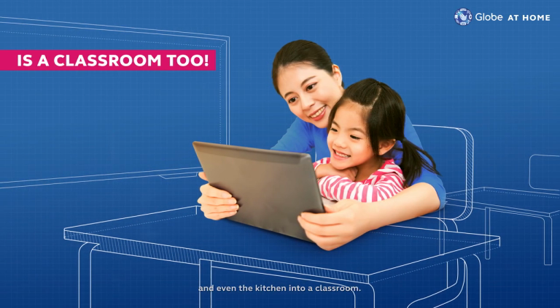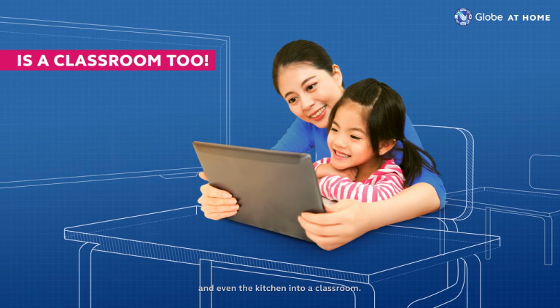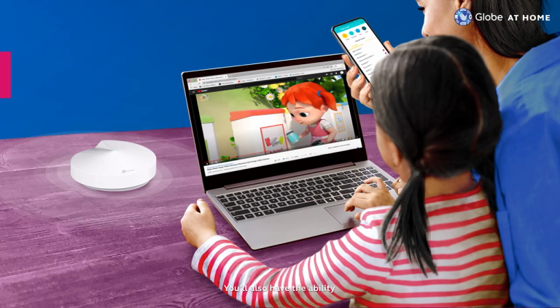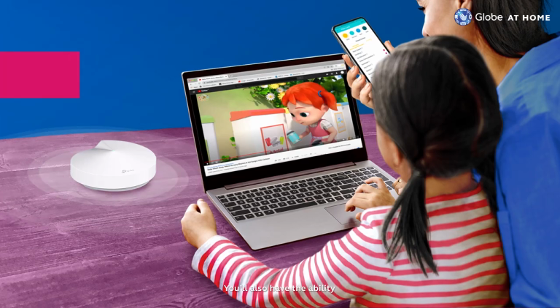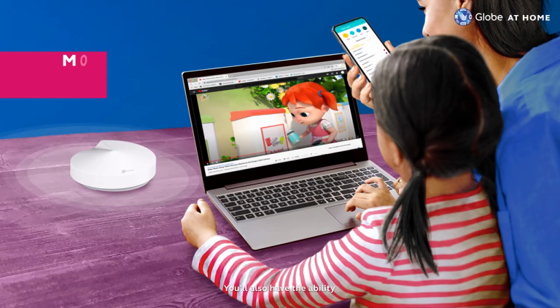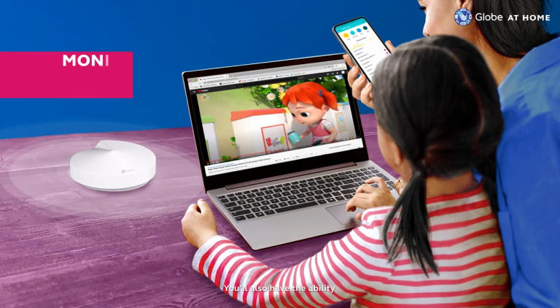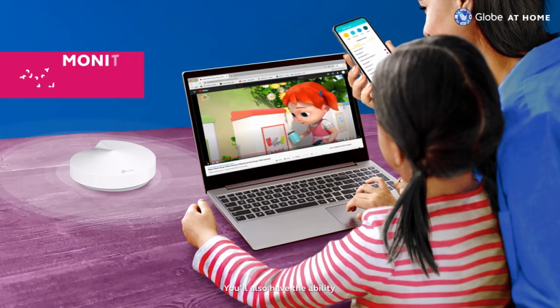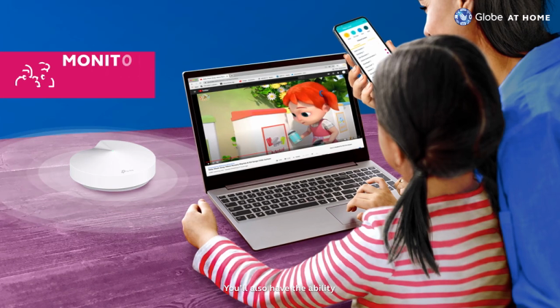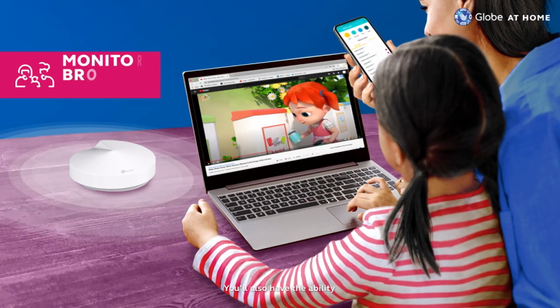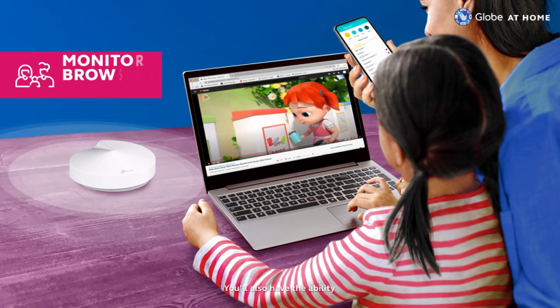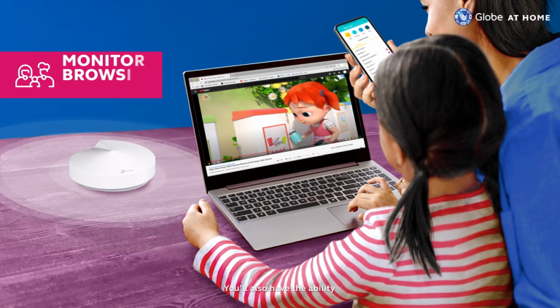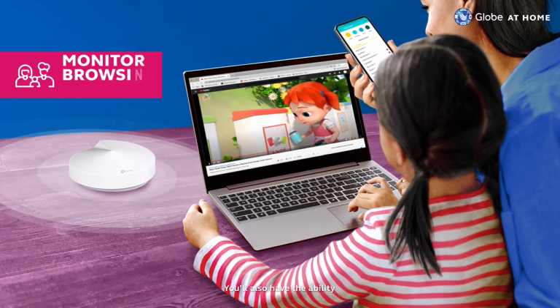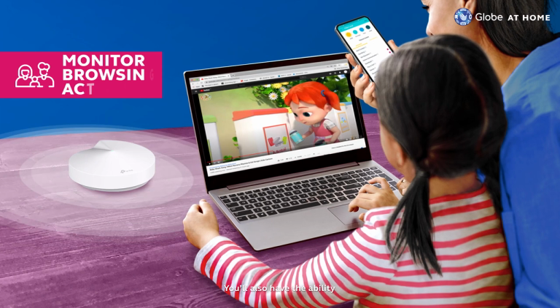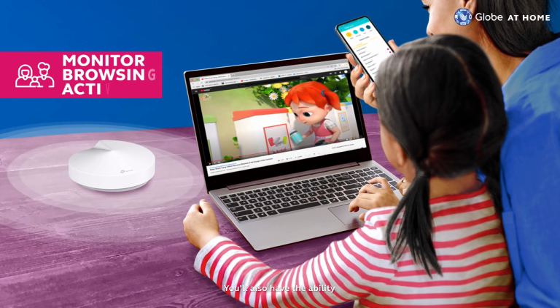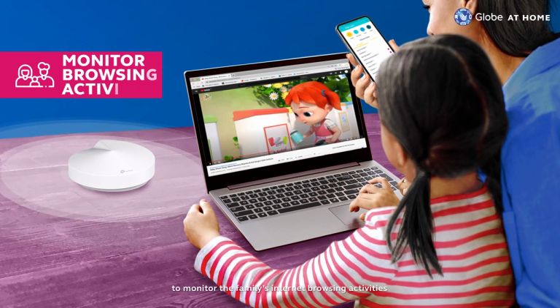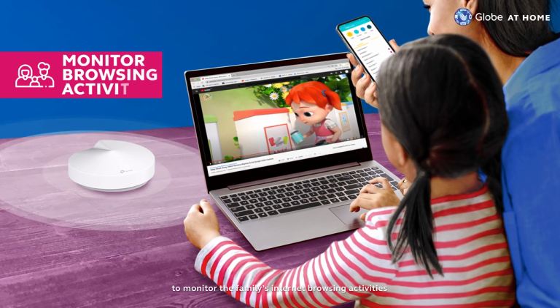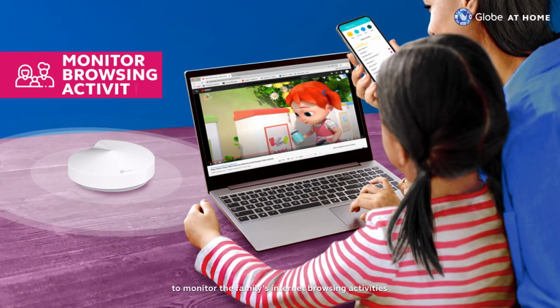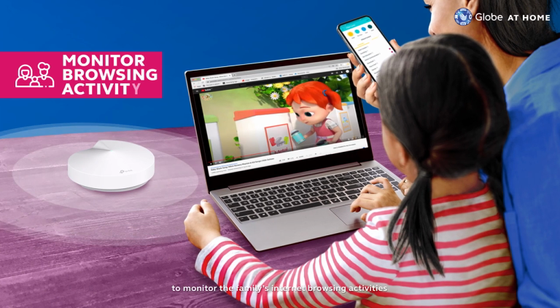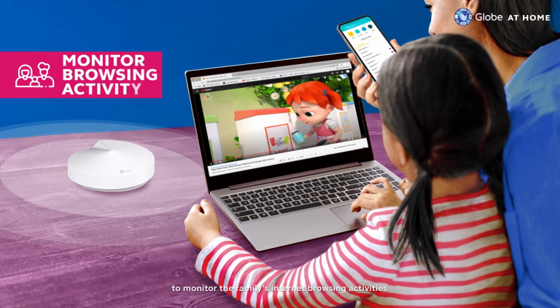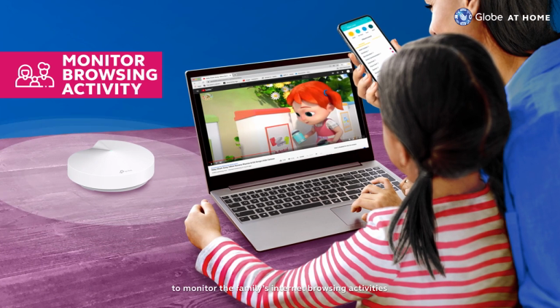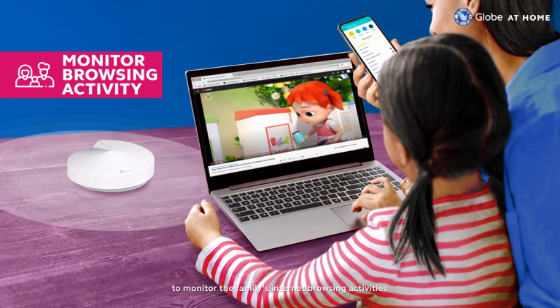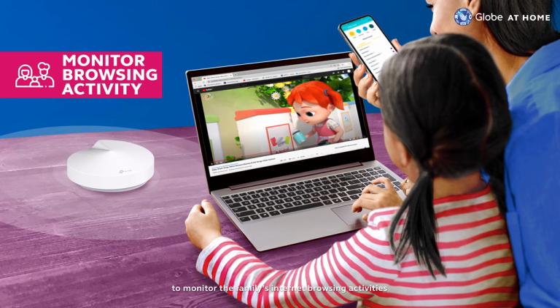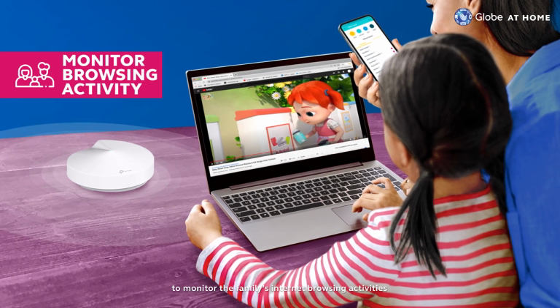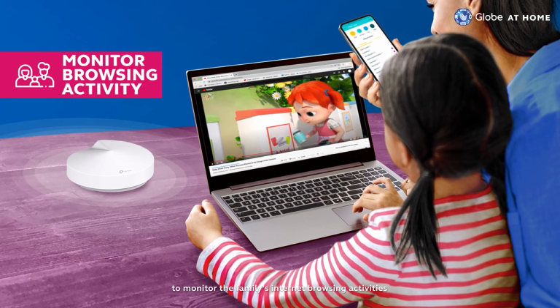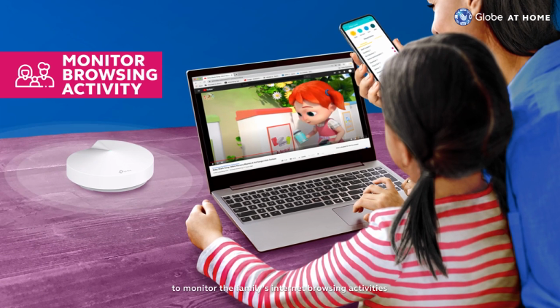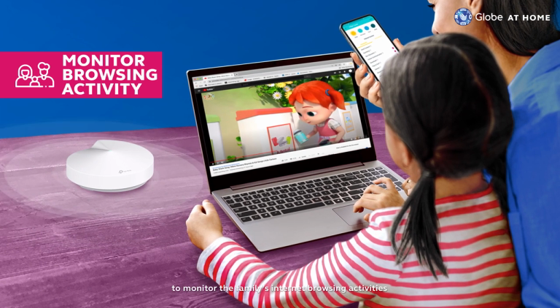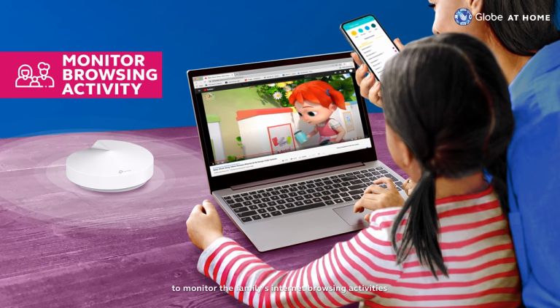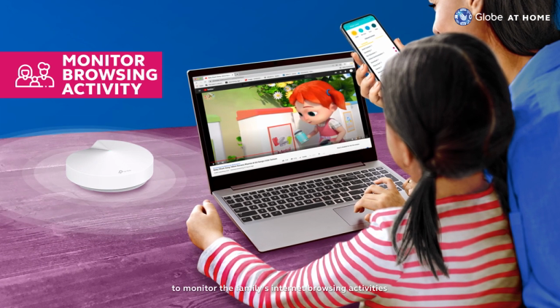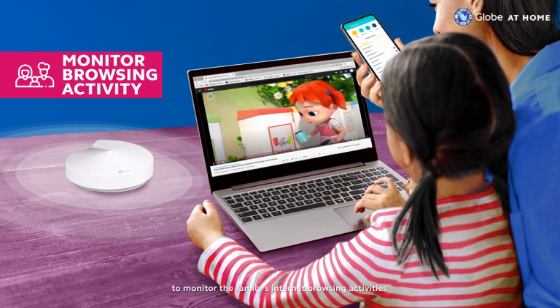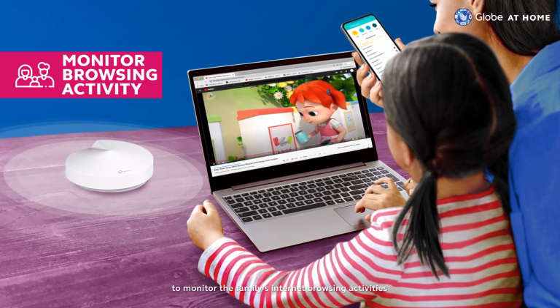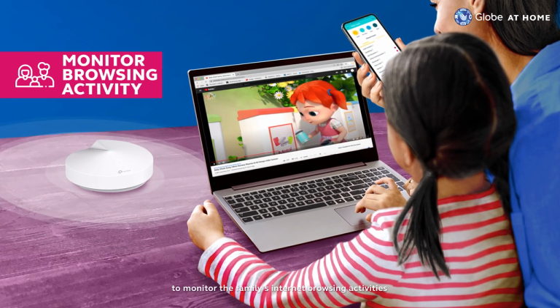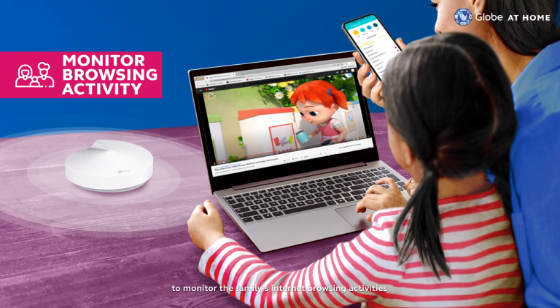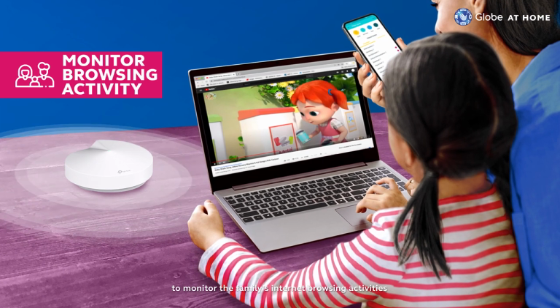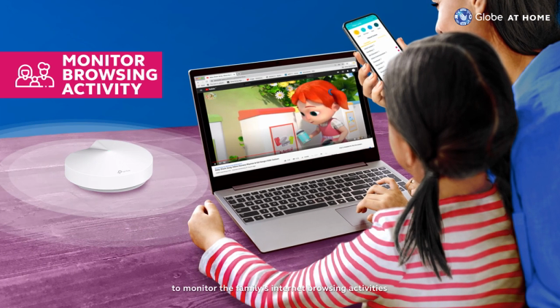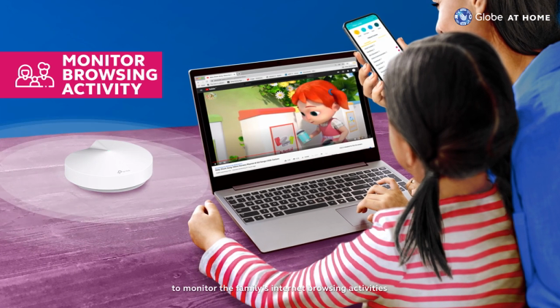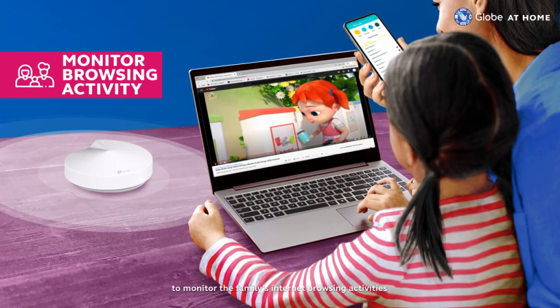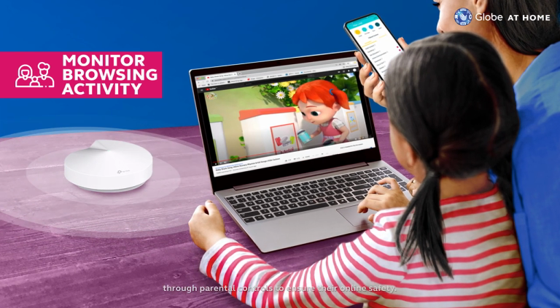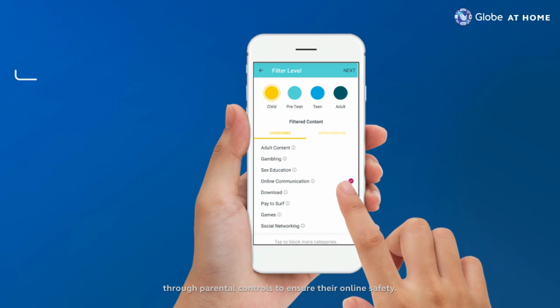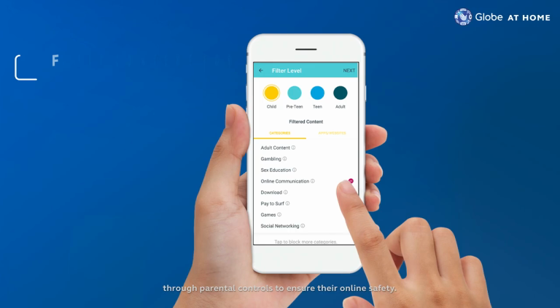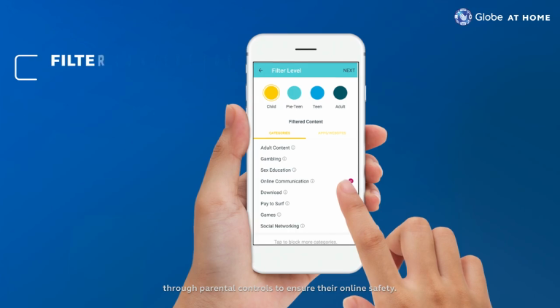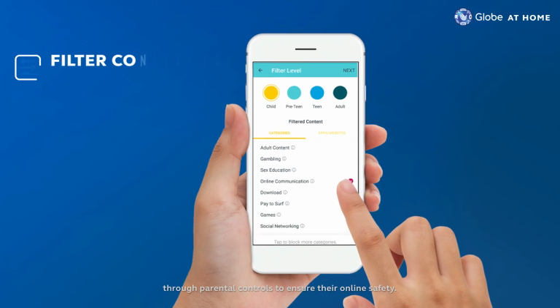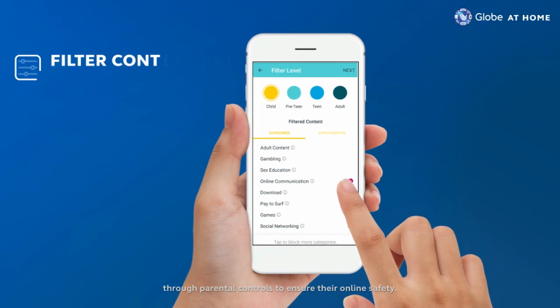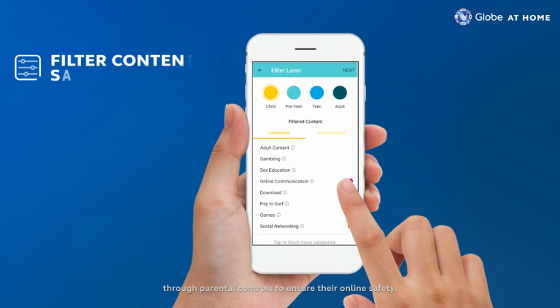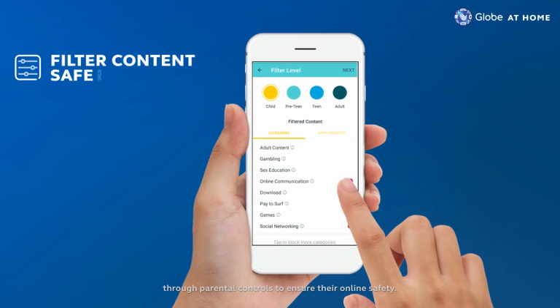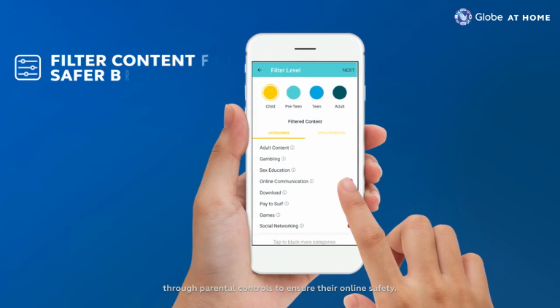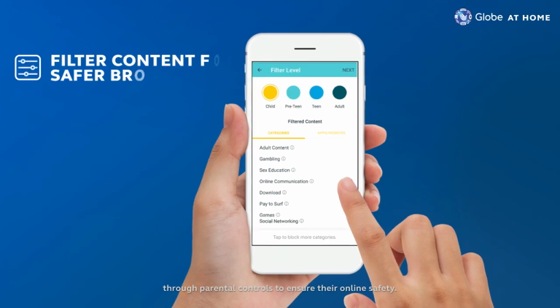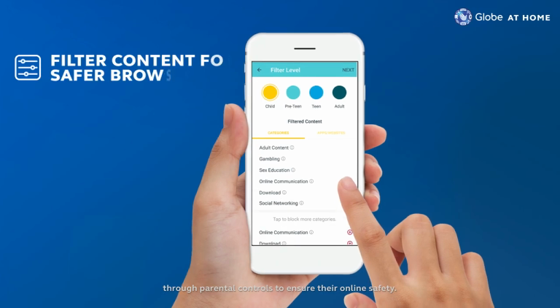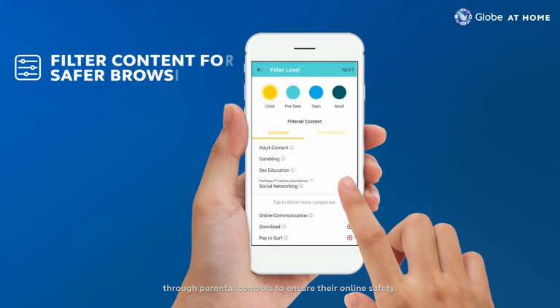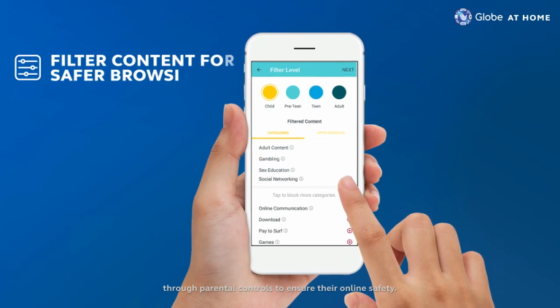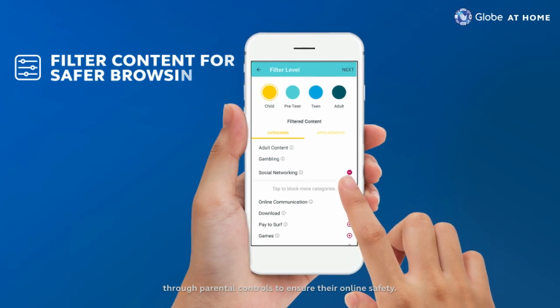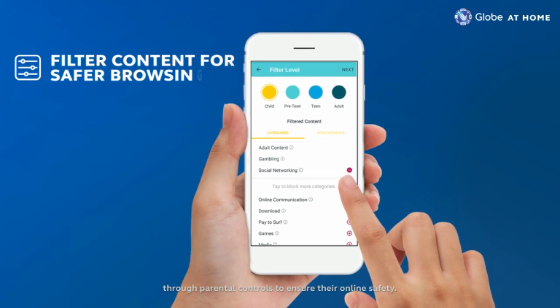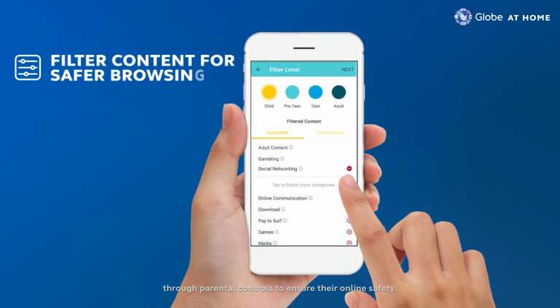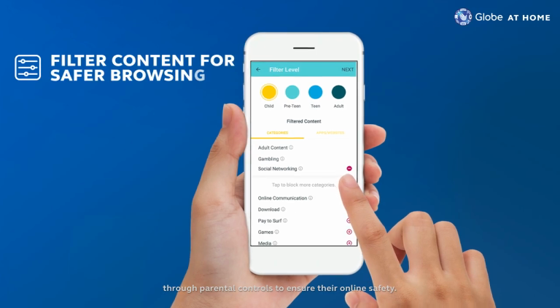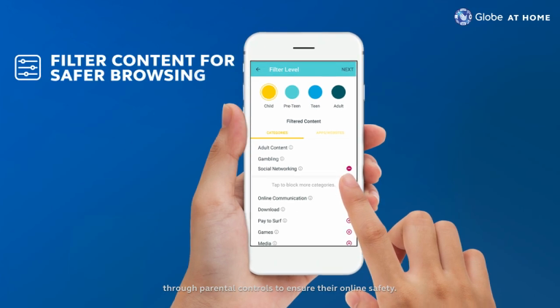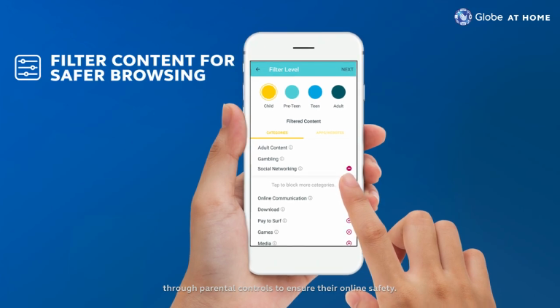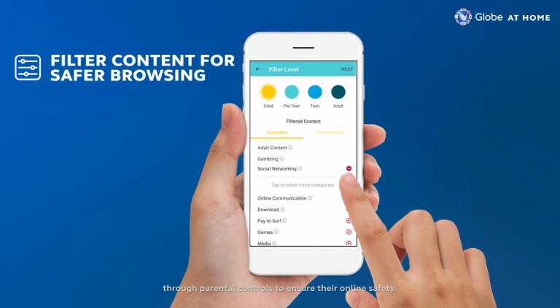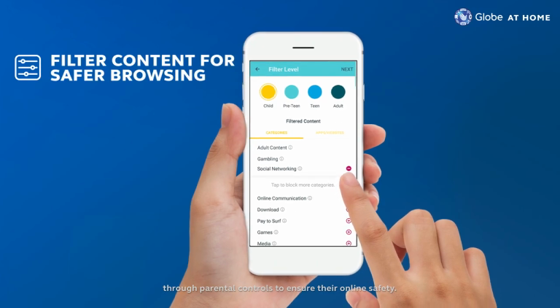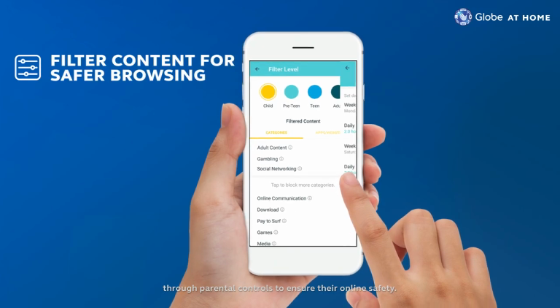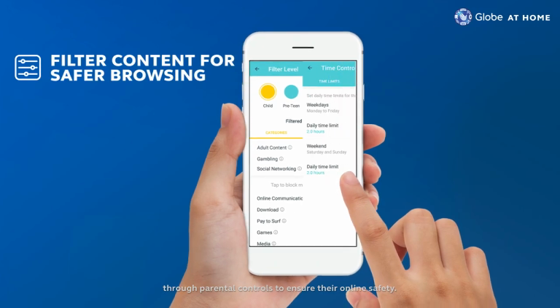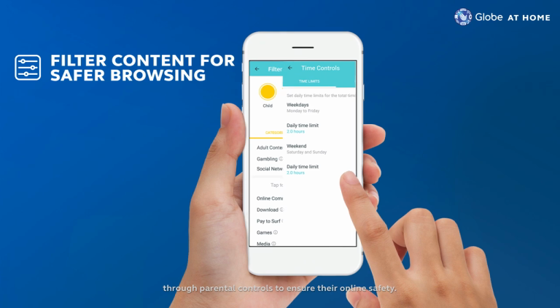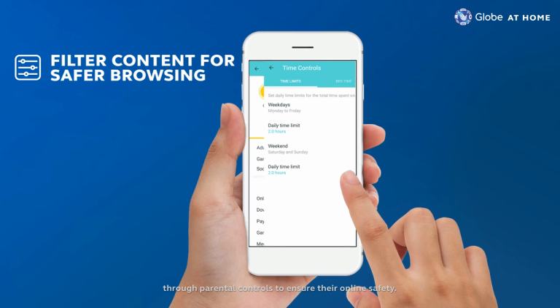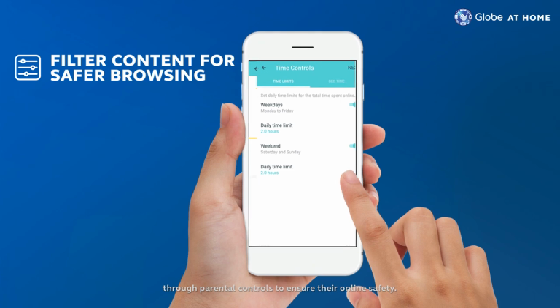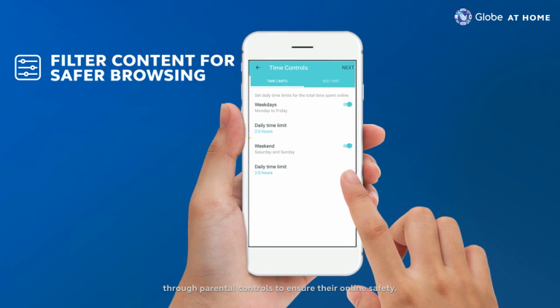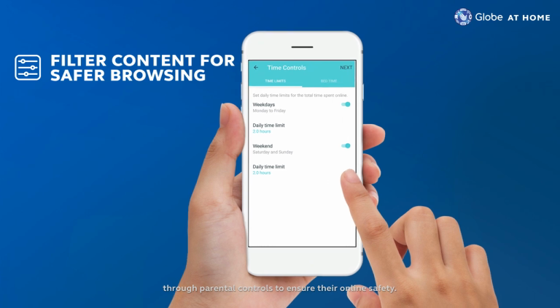You'll also have the ability to monitor the family's internet browsing activities through parental controls to ensure their online safety.